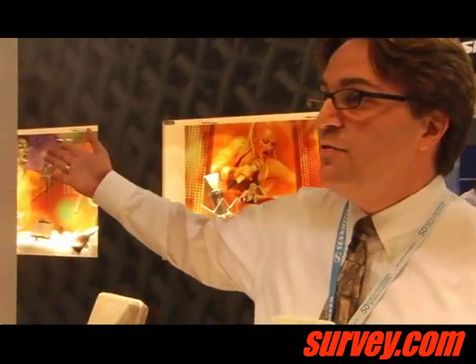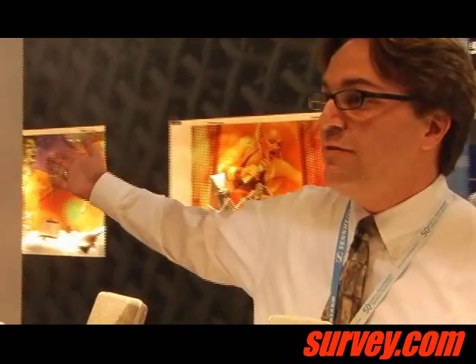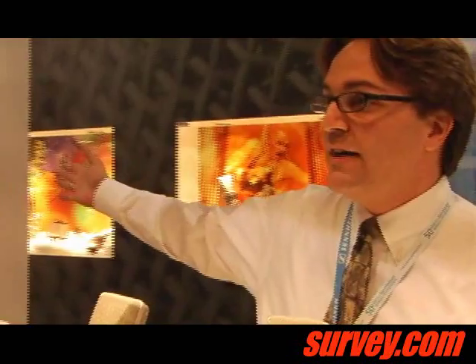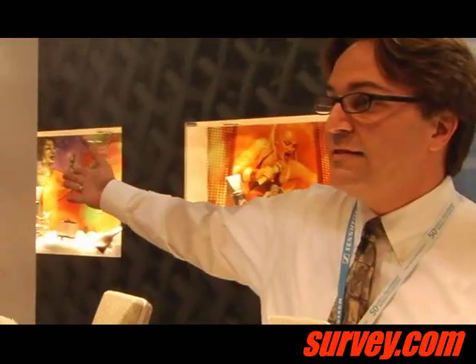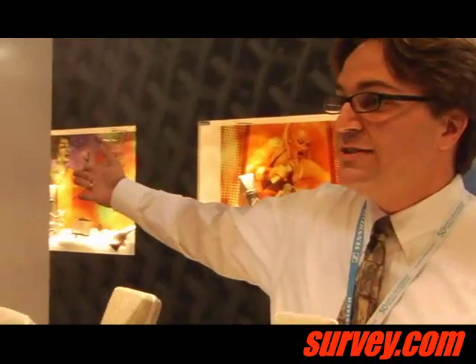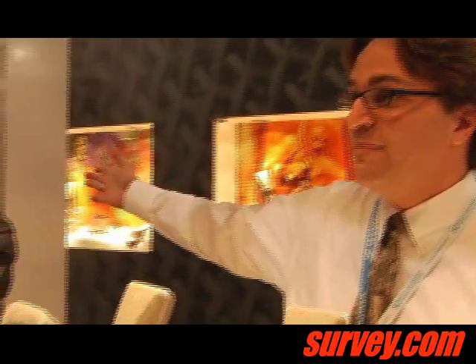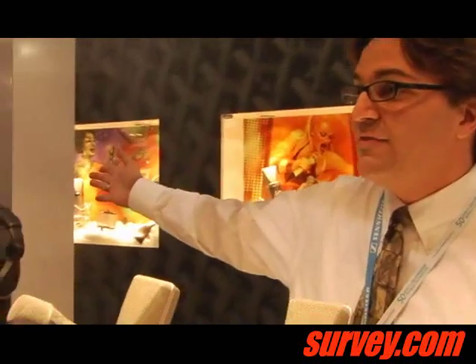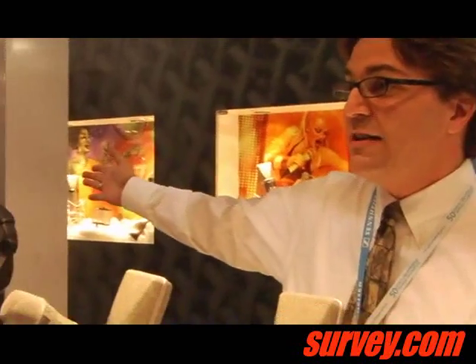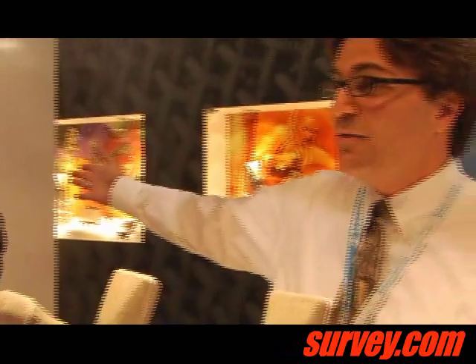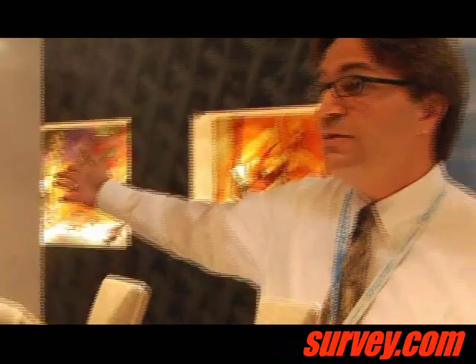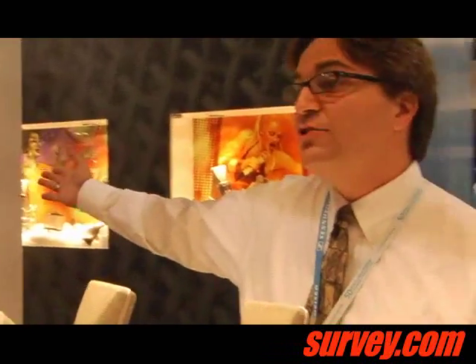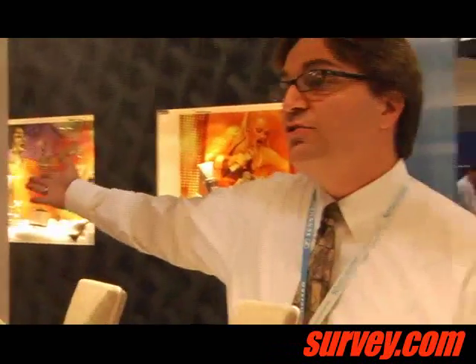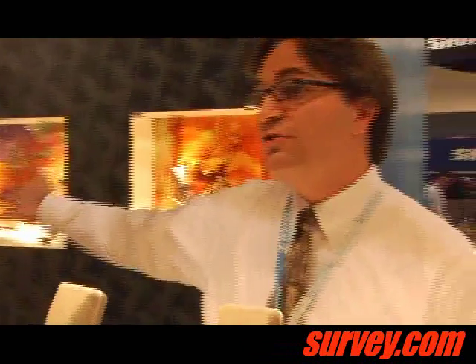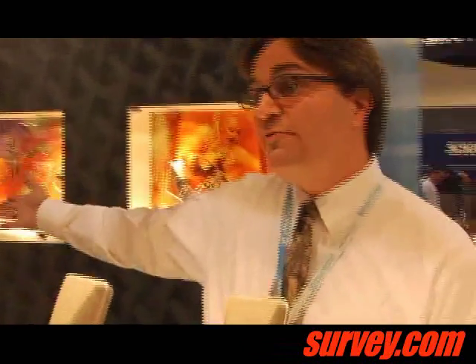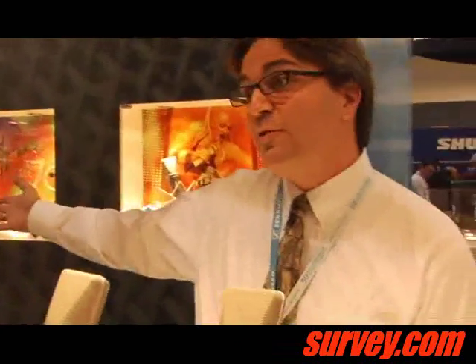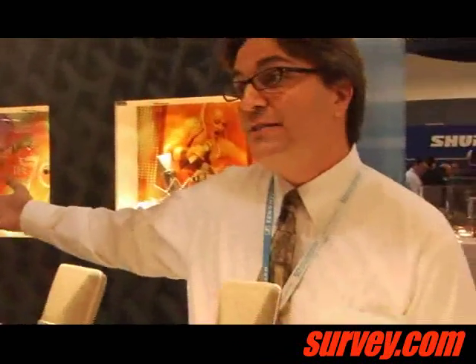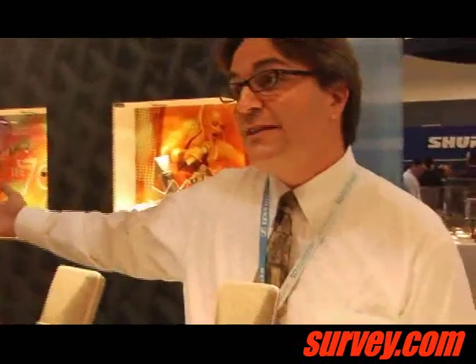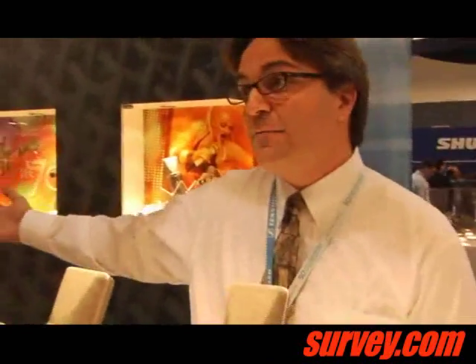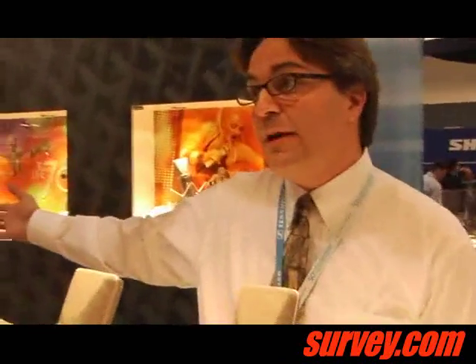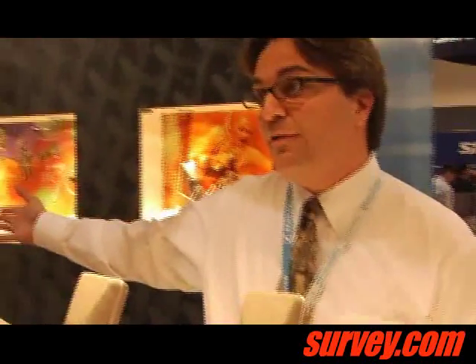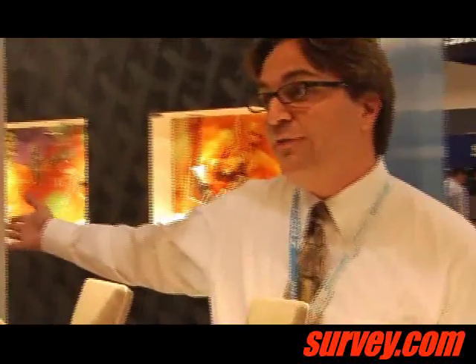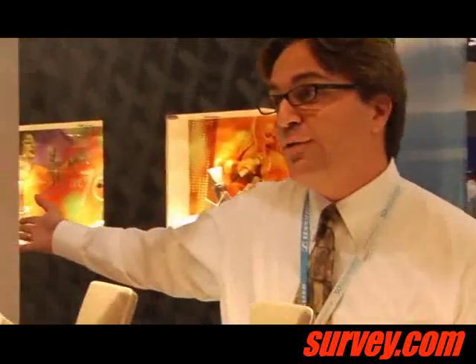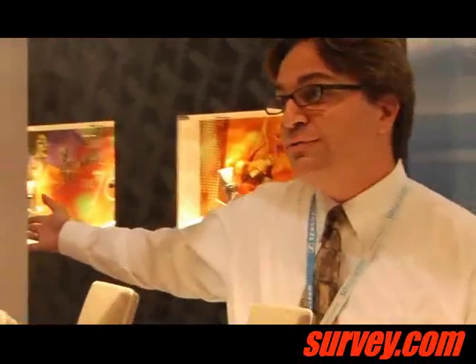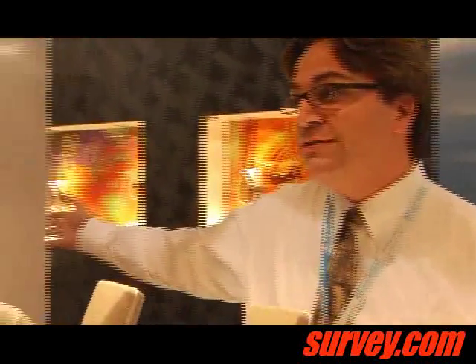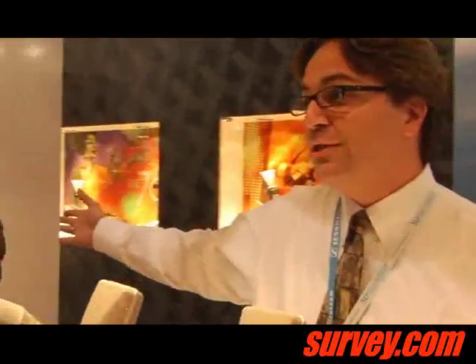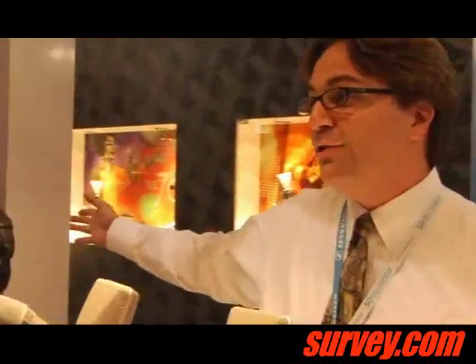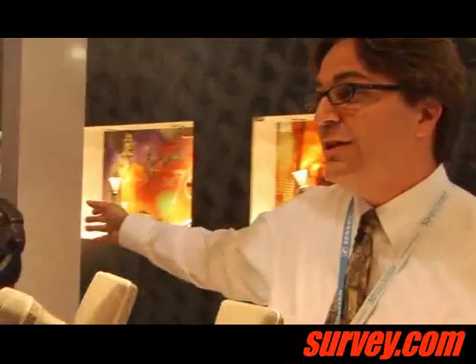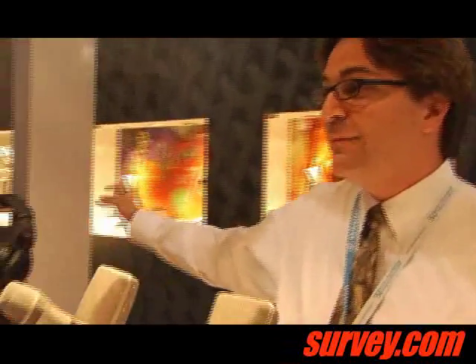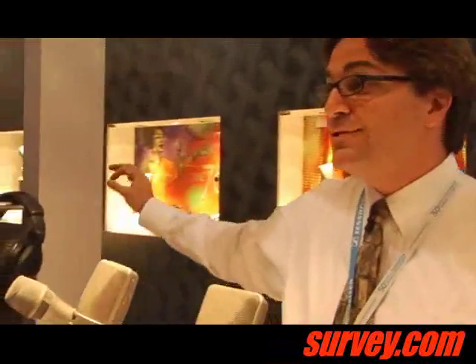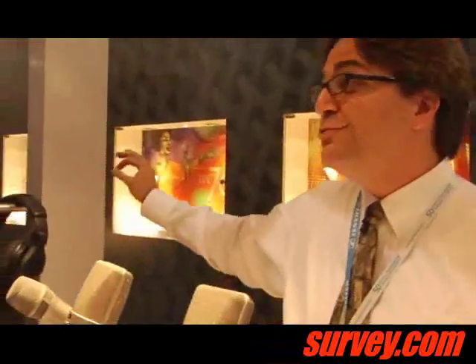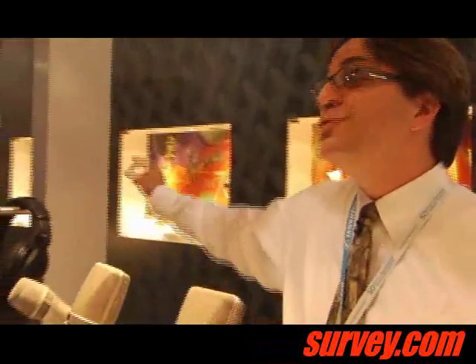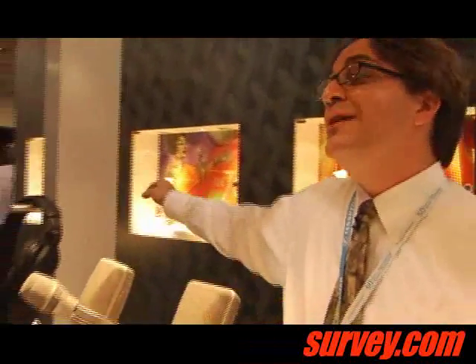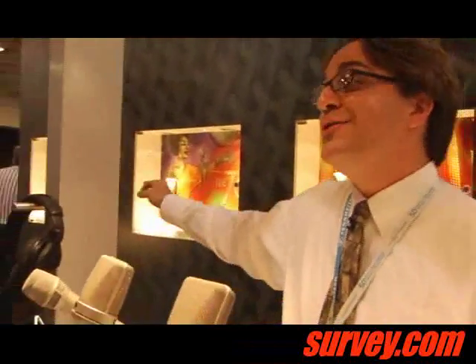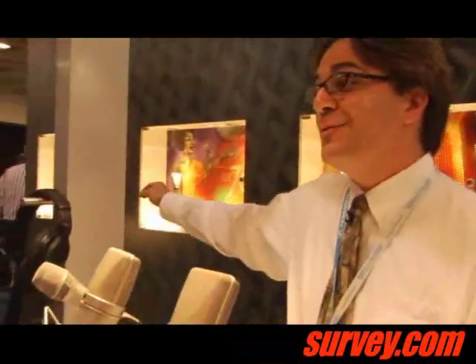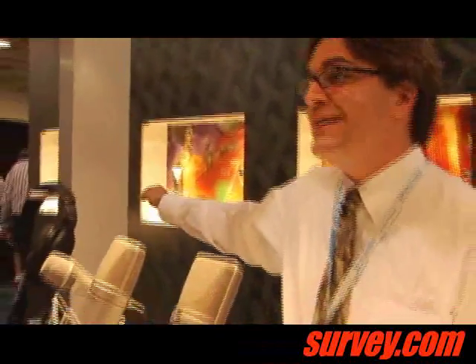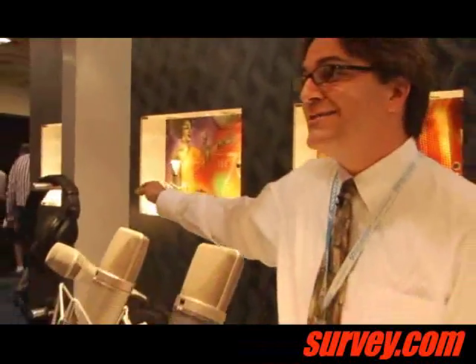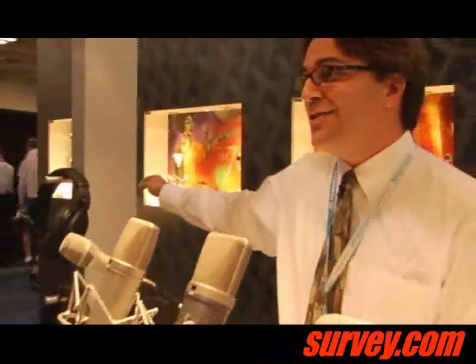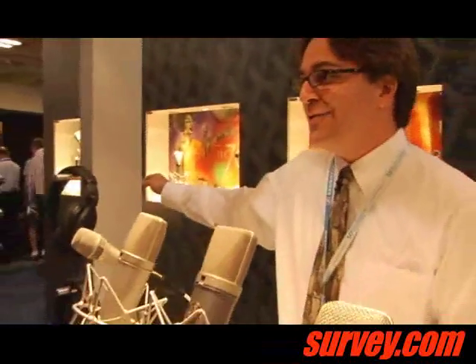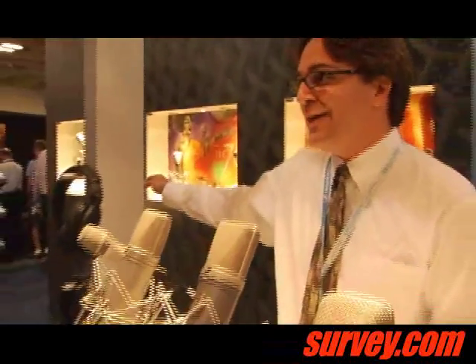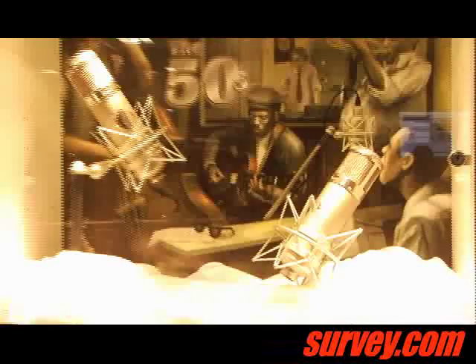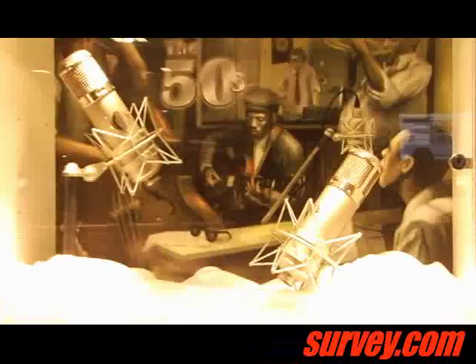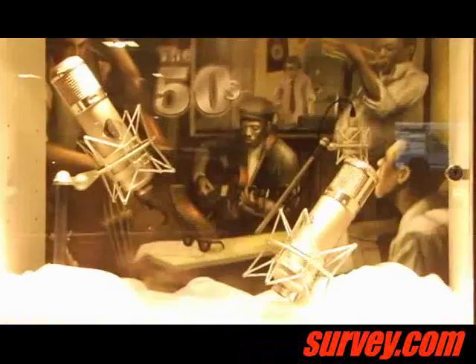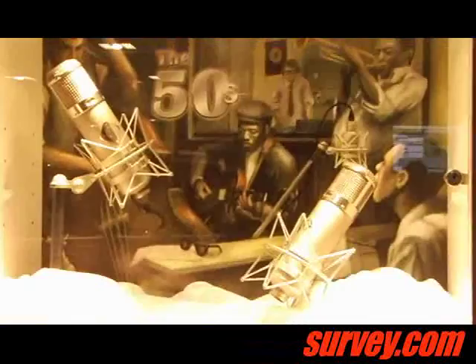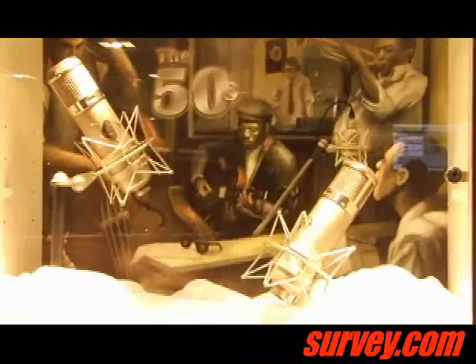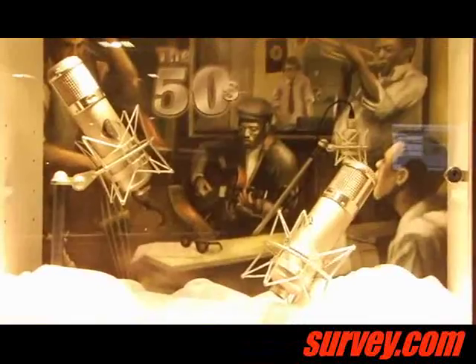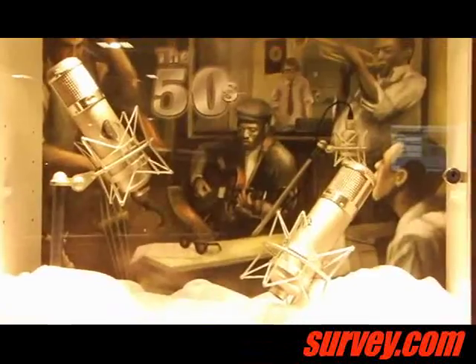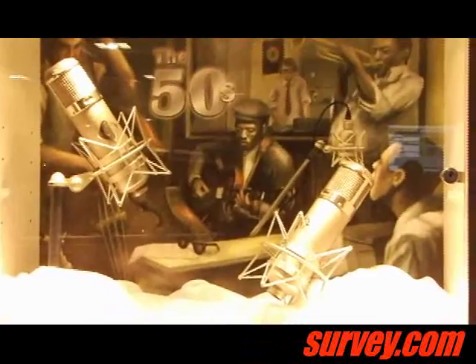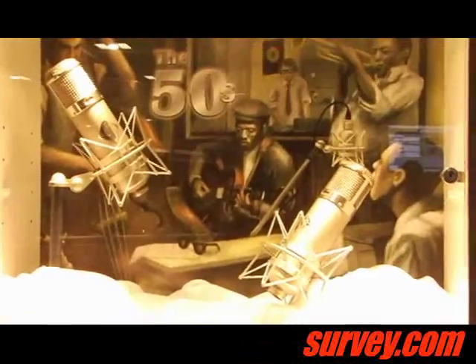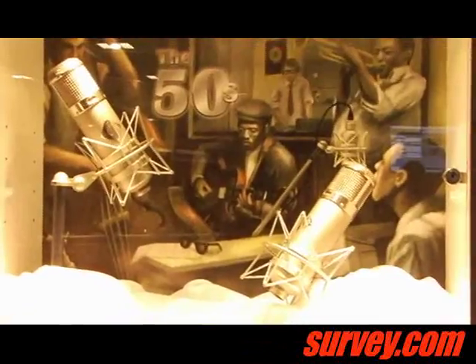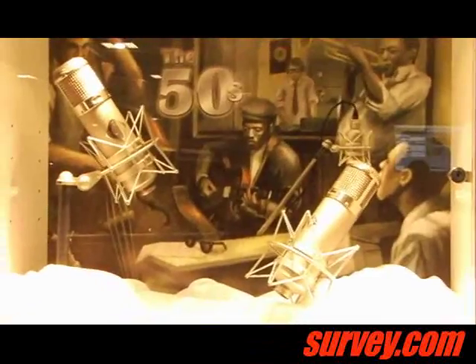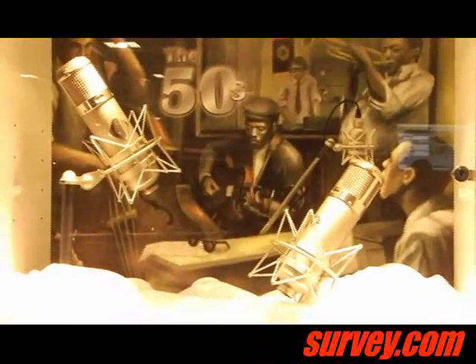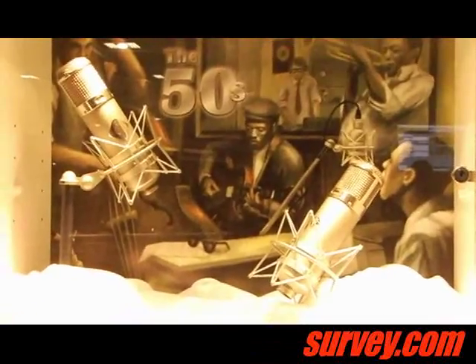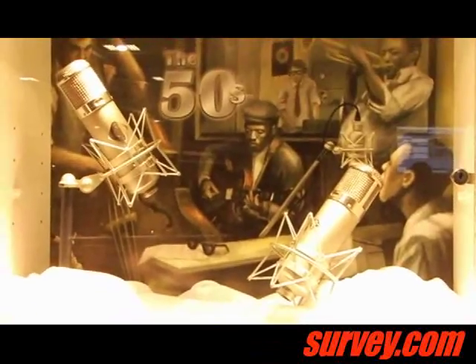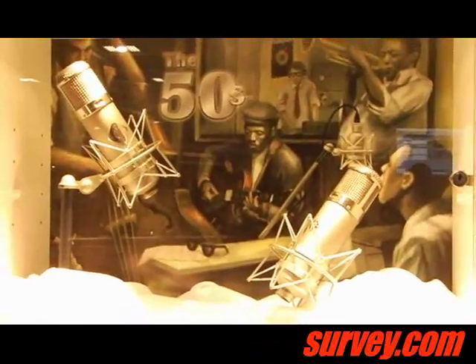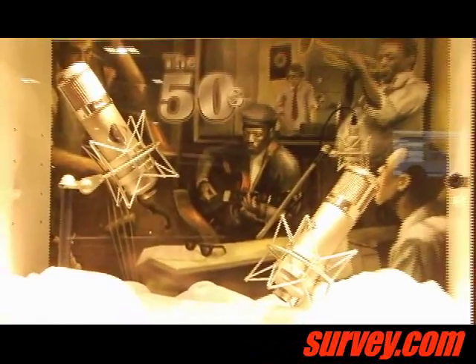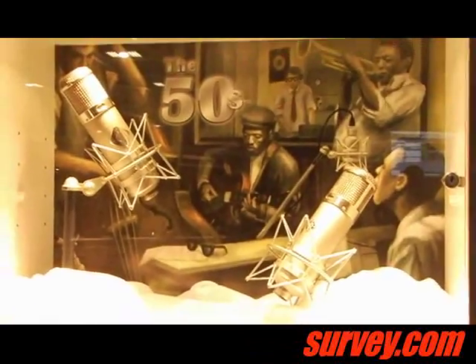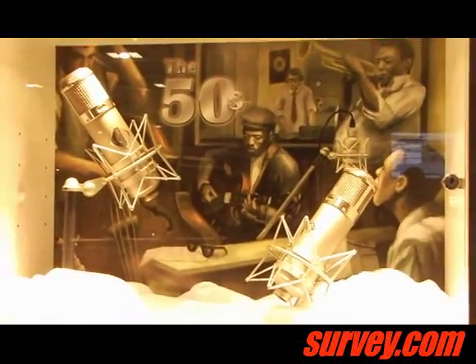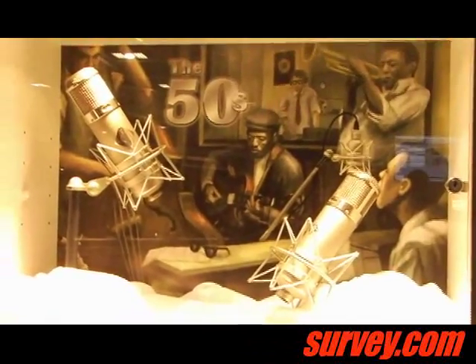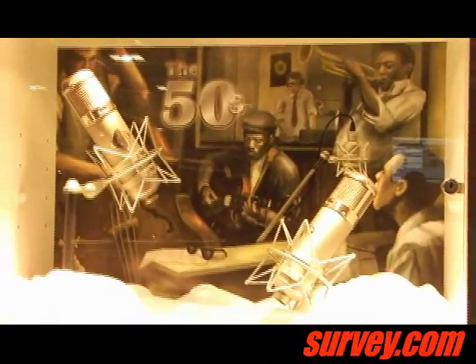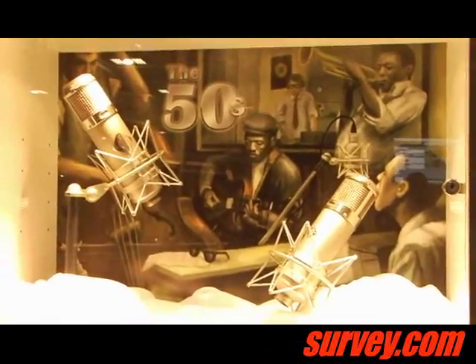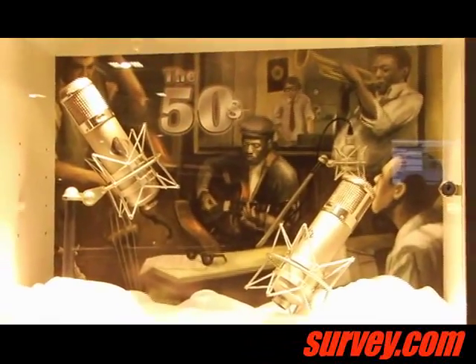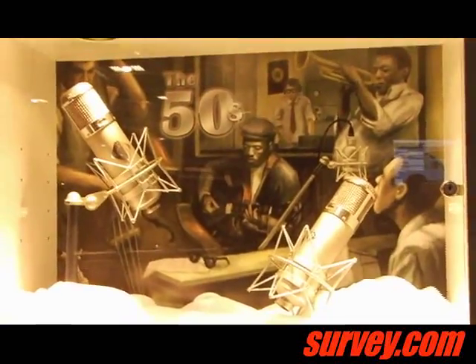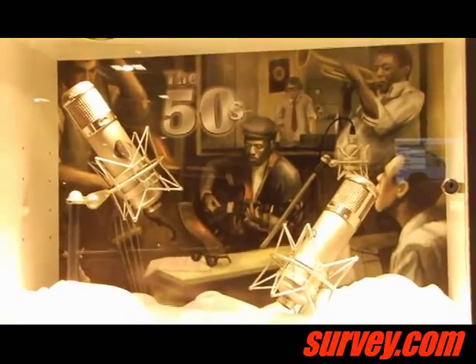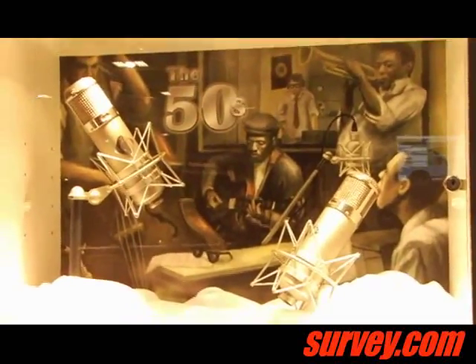We've got some of the original U-47 microphones here — serial number 223 is over there, which is exciting for us just to have that in the vicinity.